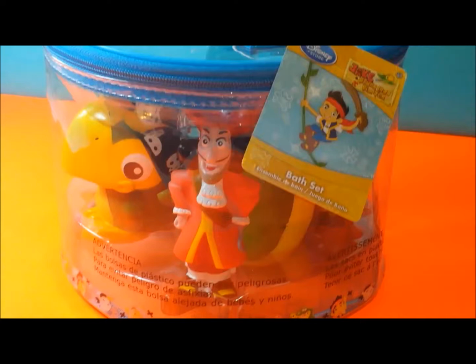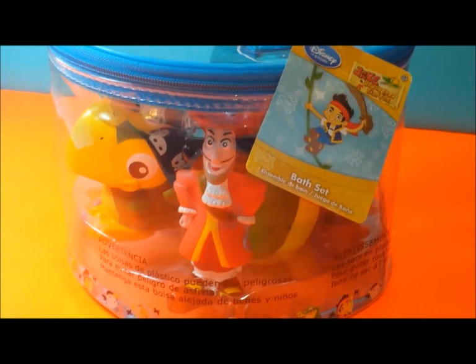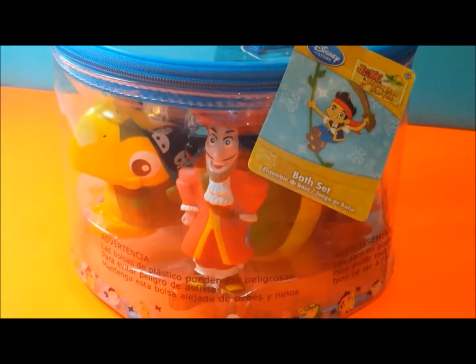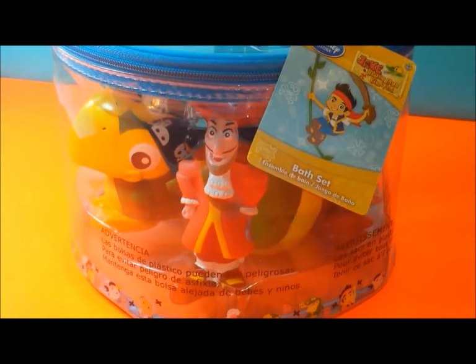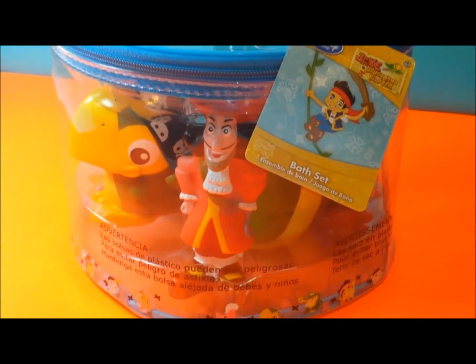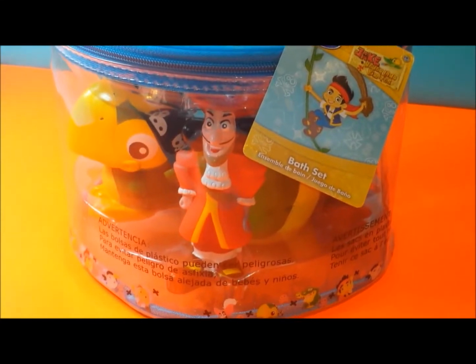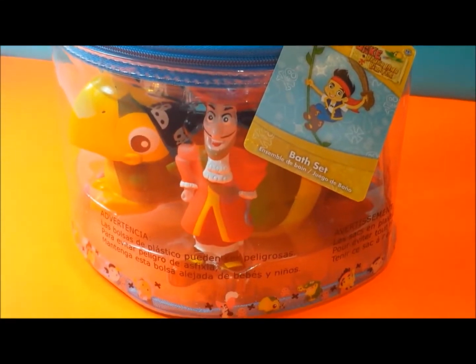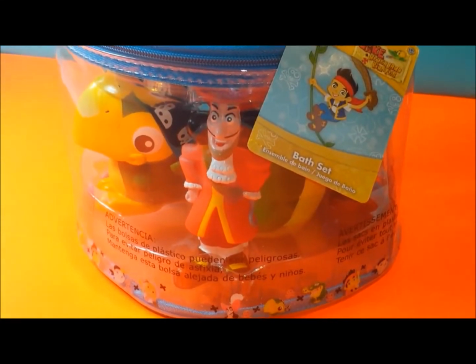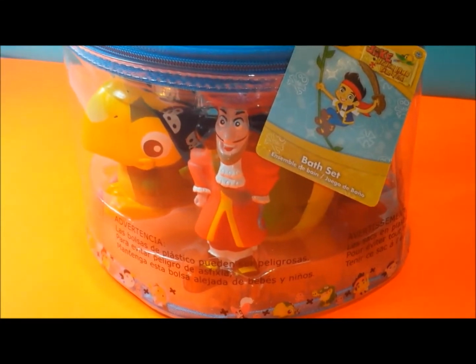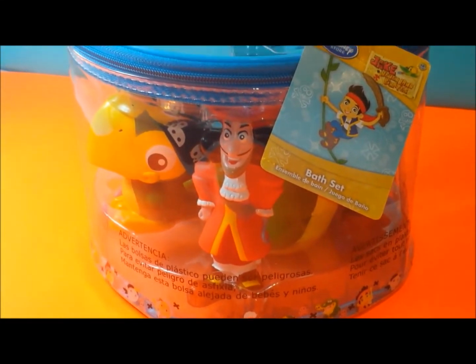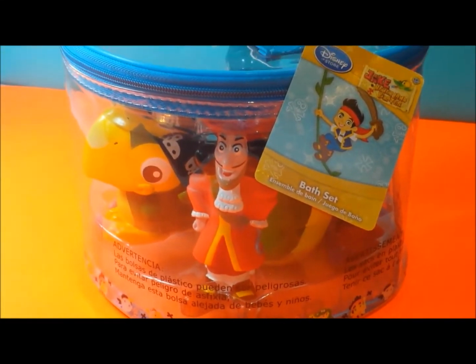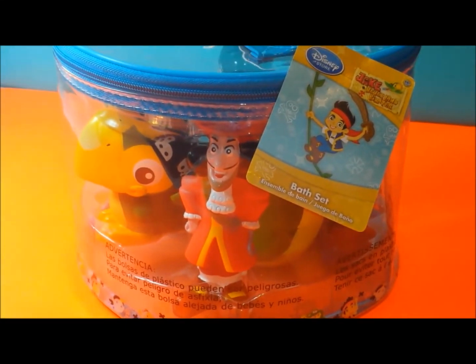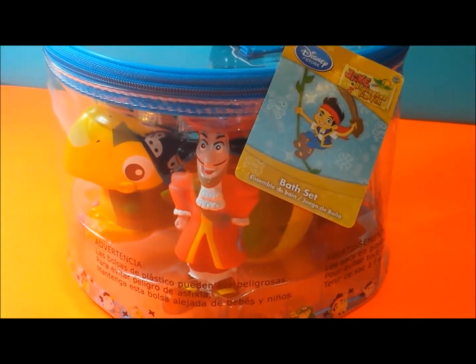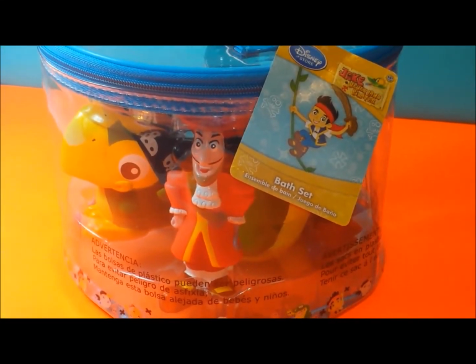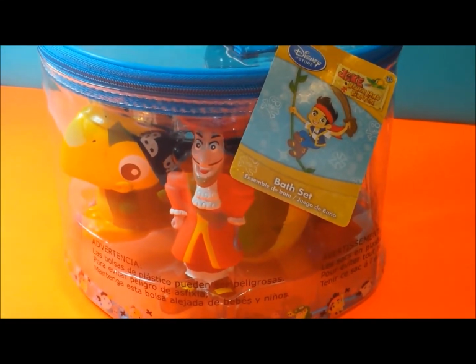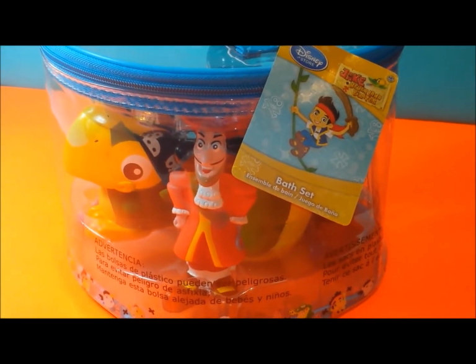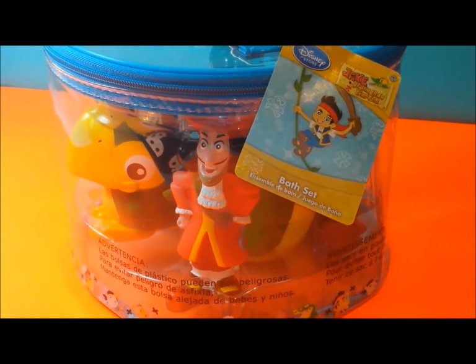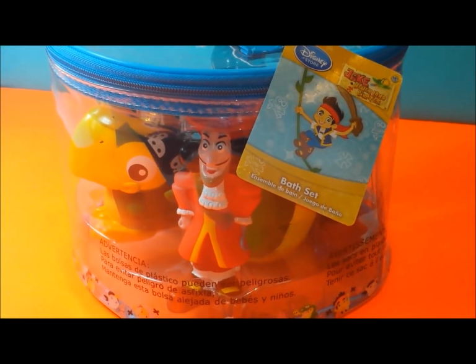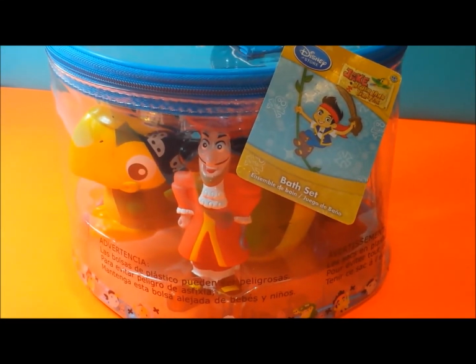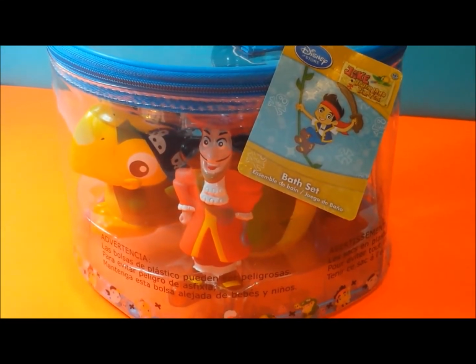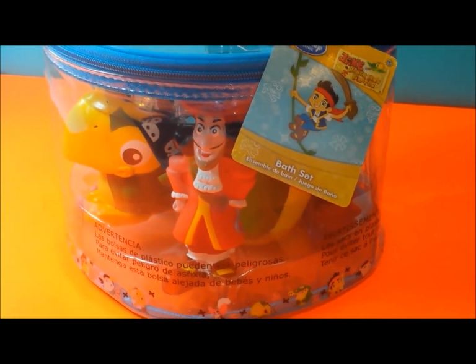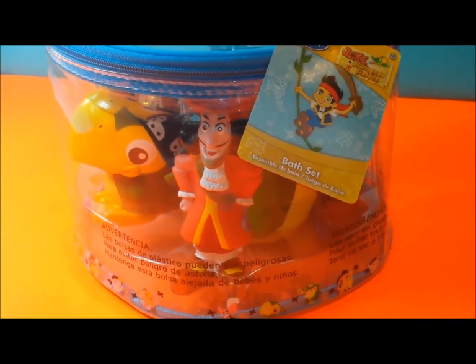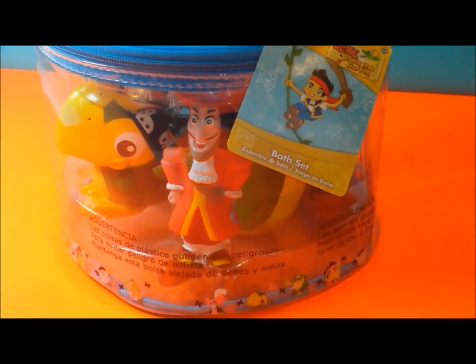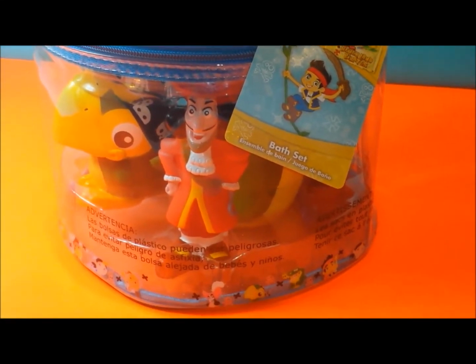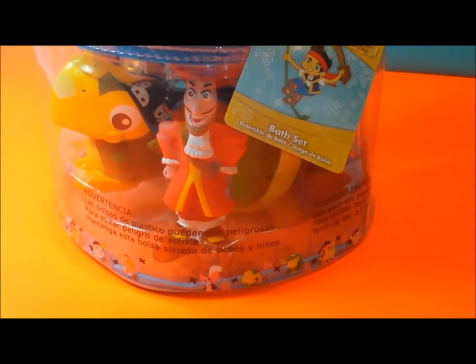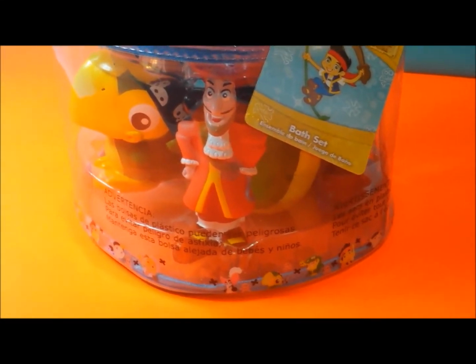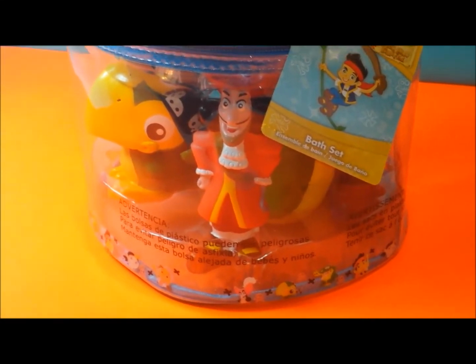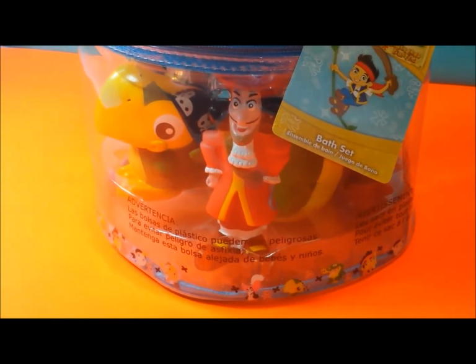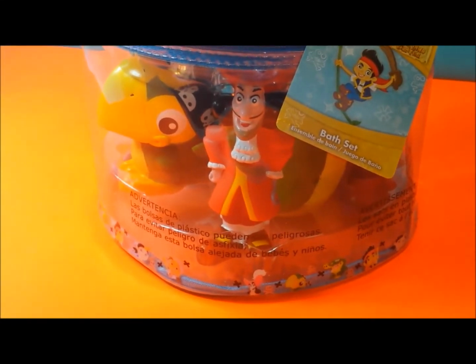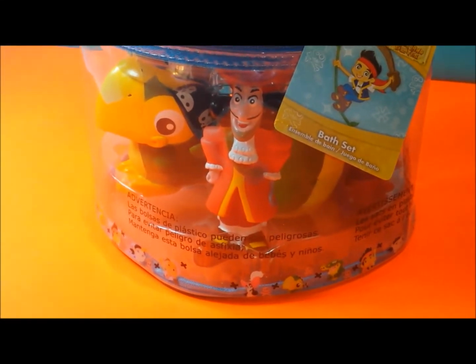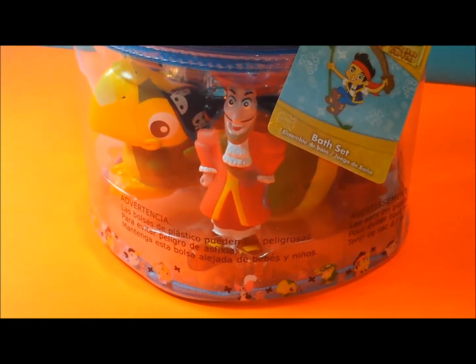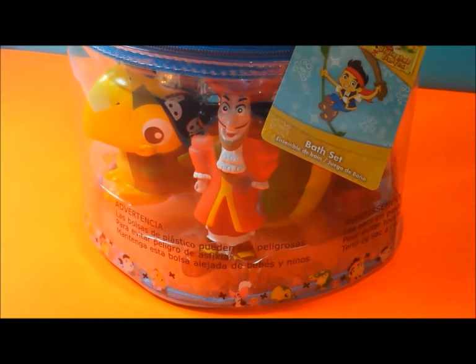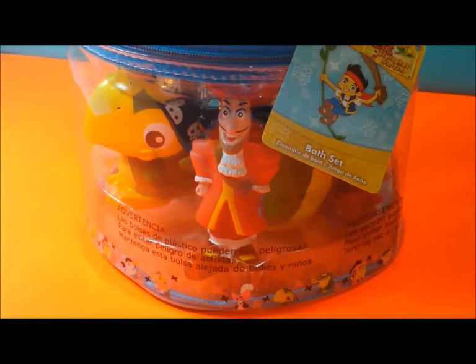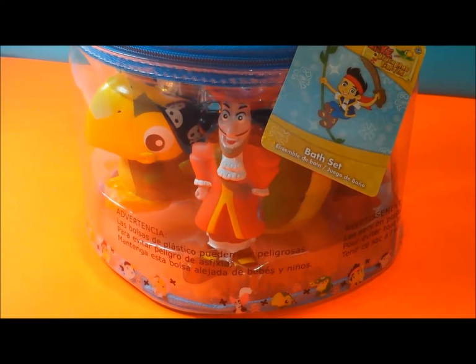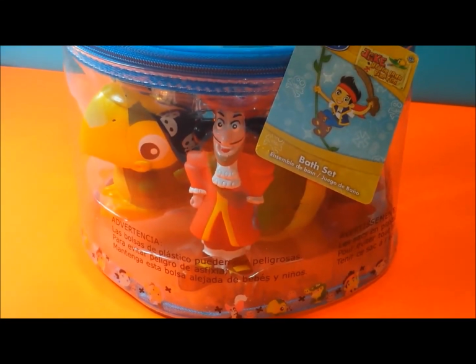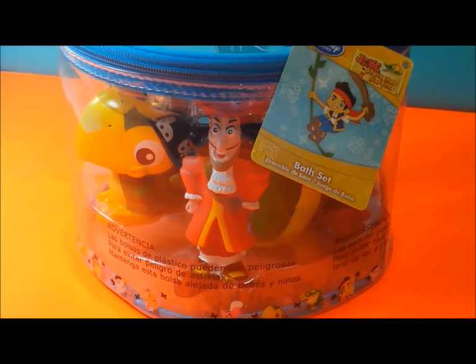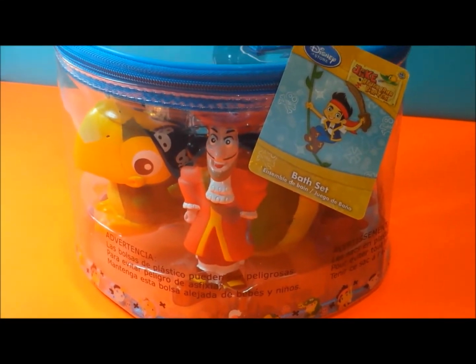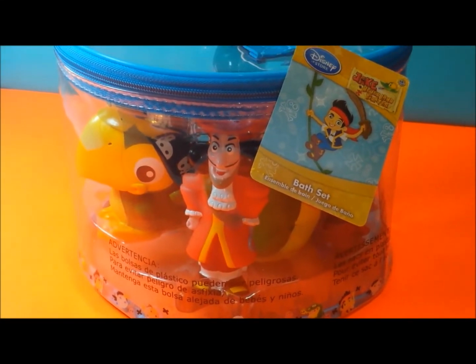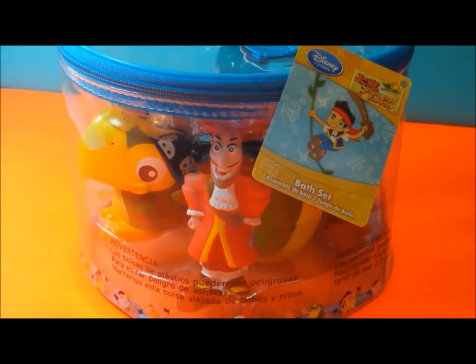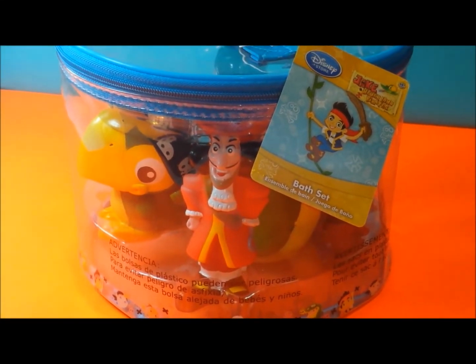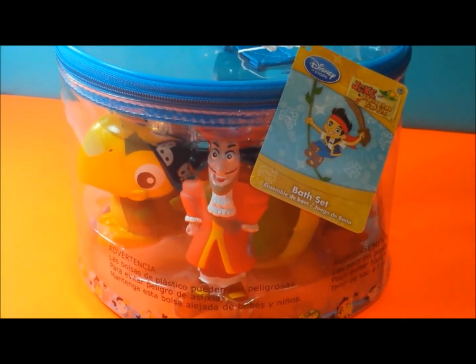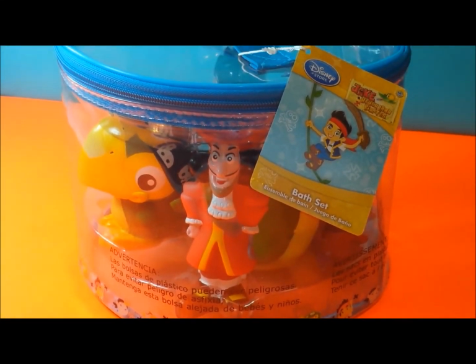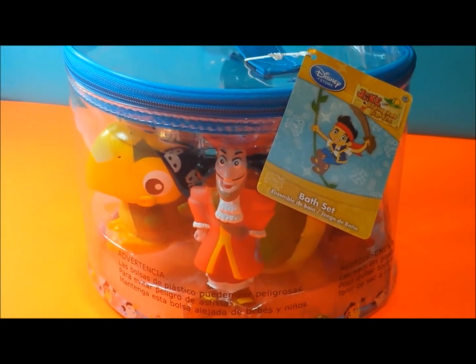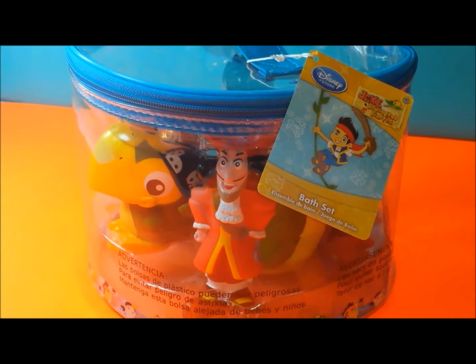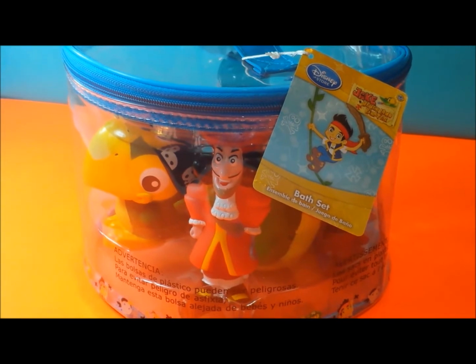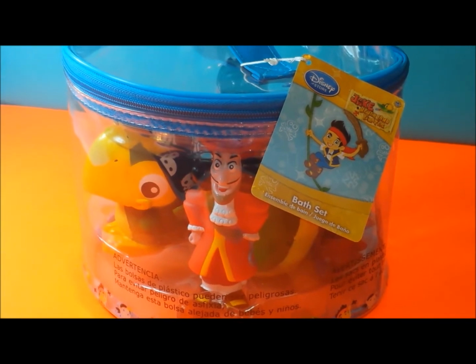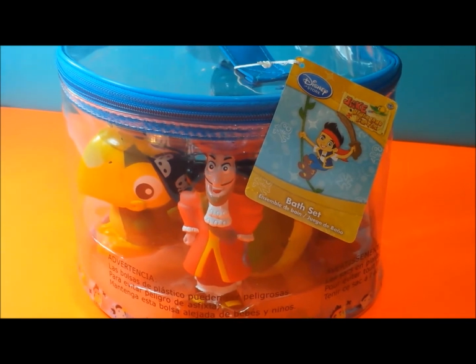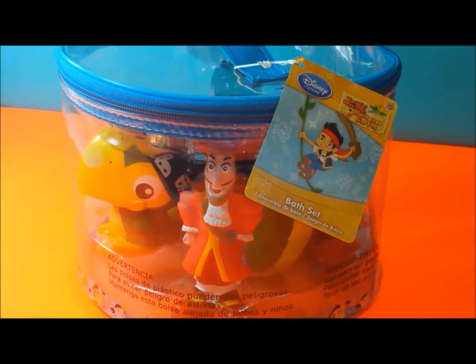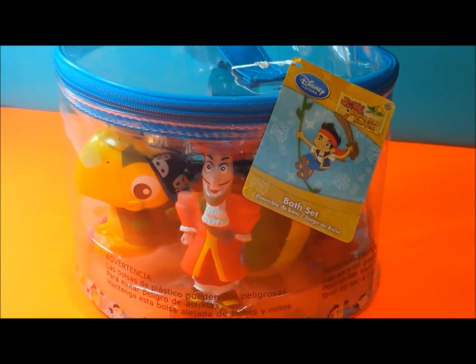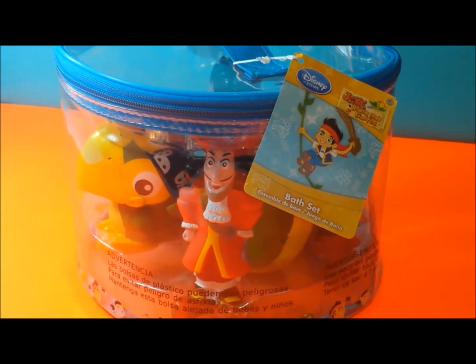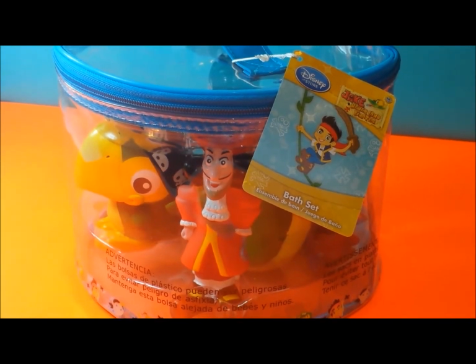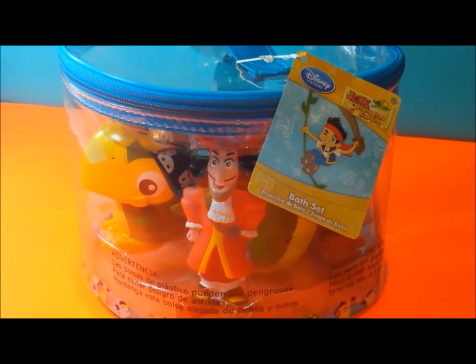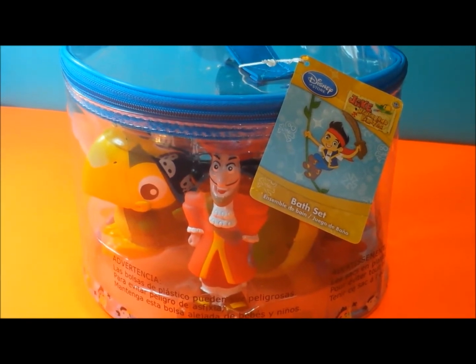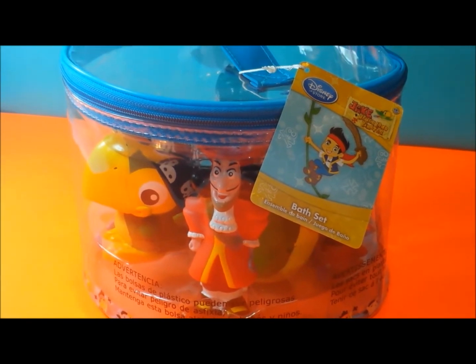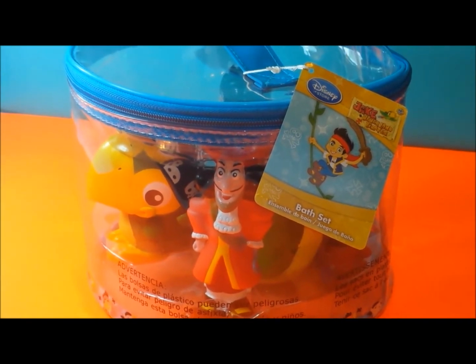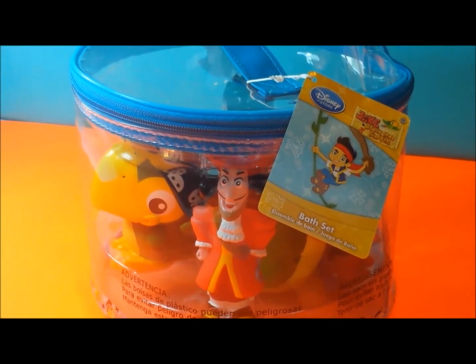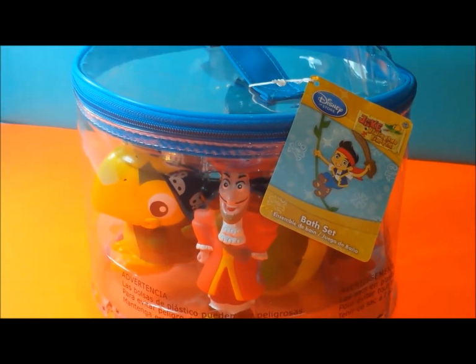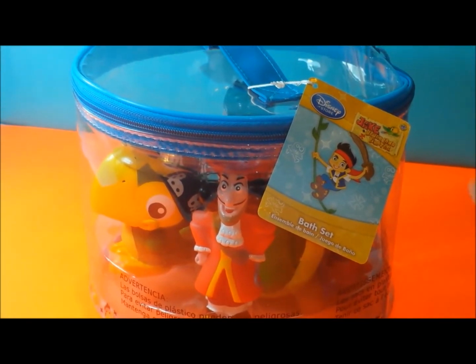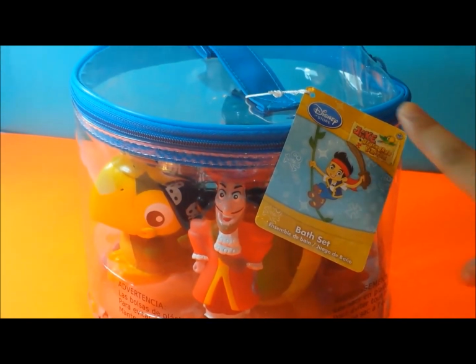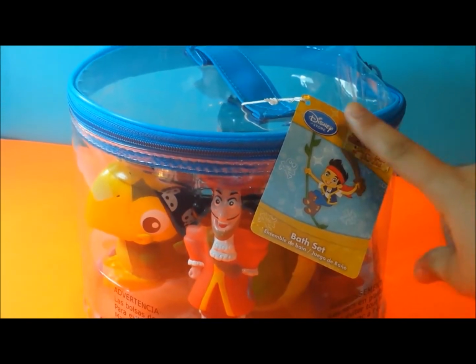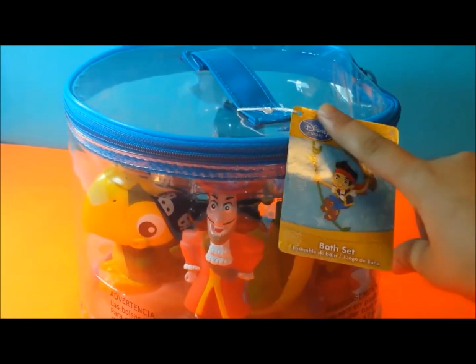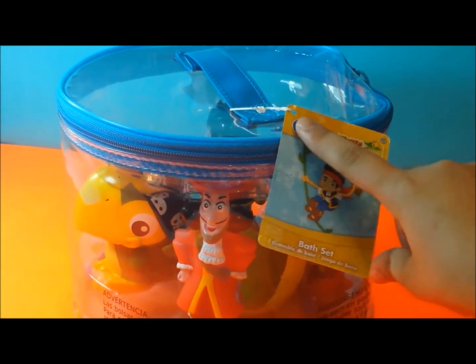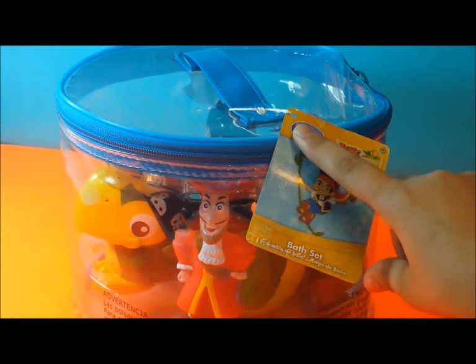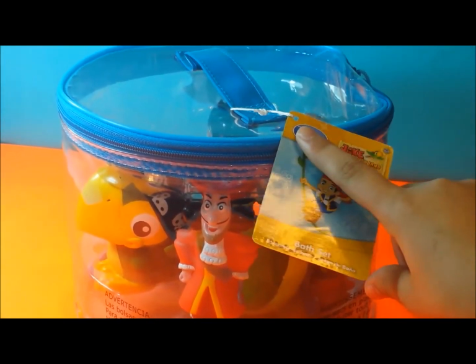Hey guys, today I'm going to be showing you a Jake and the Neverland Pirates Spats set. And you can get this from the Disney Store.